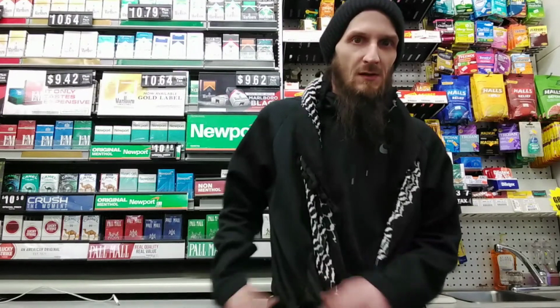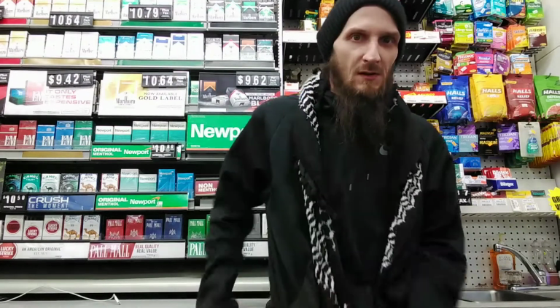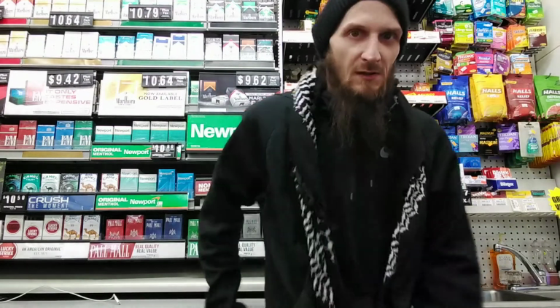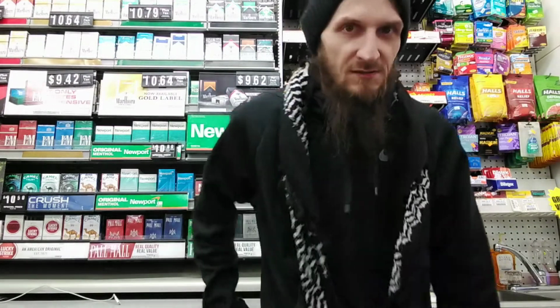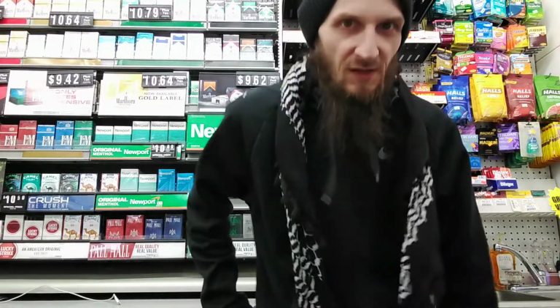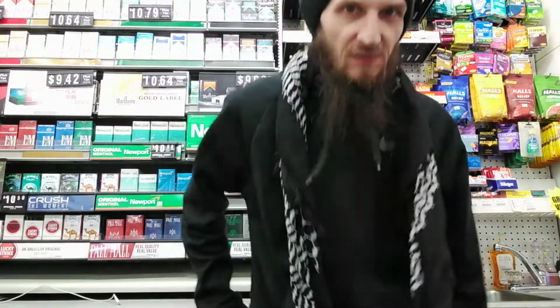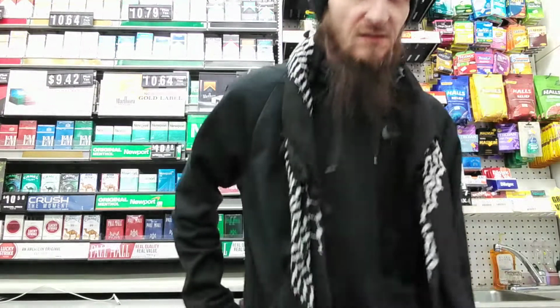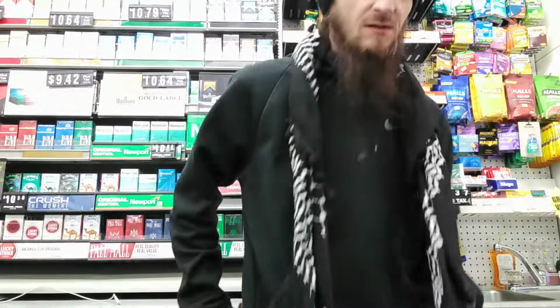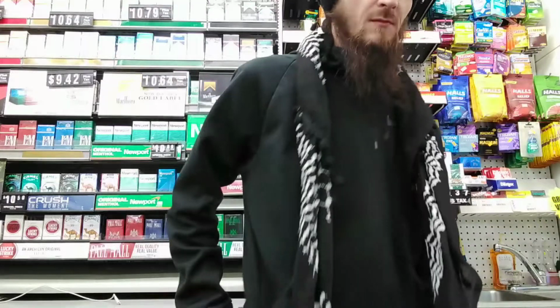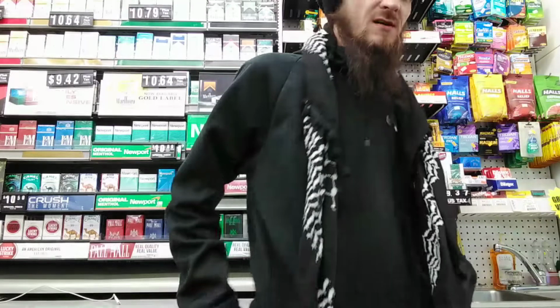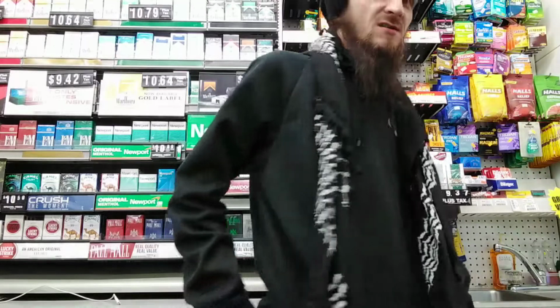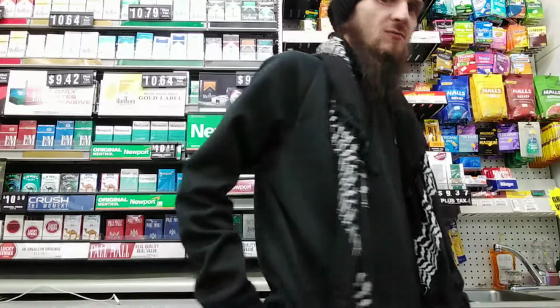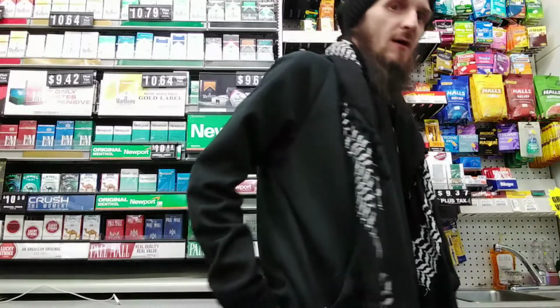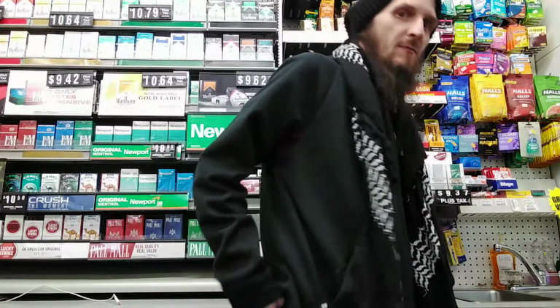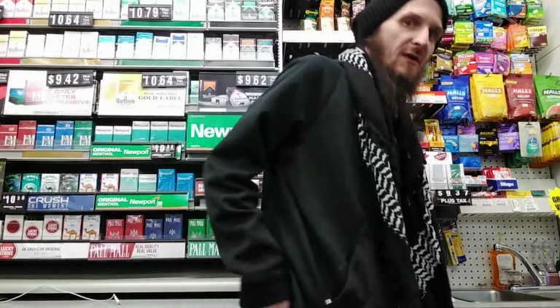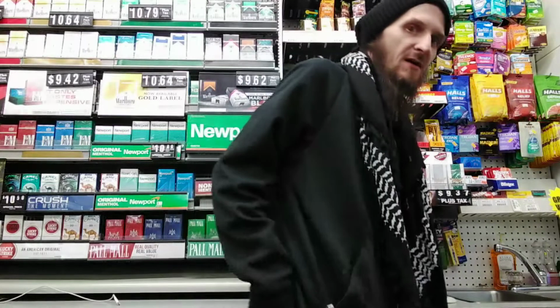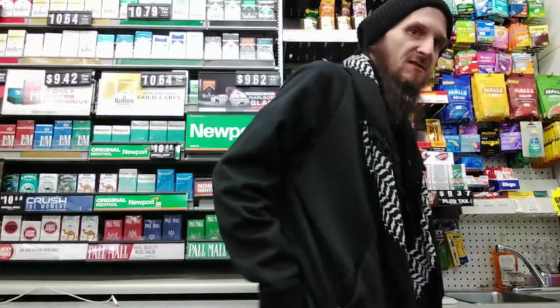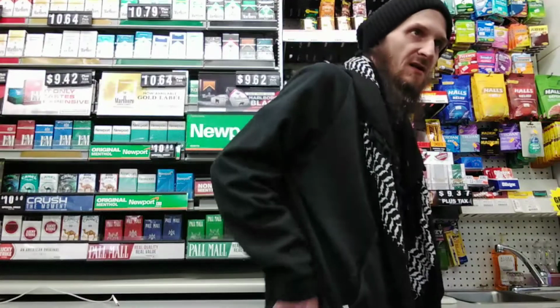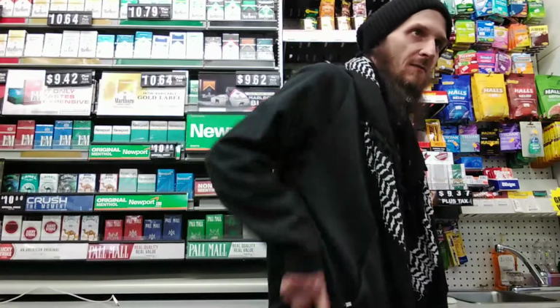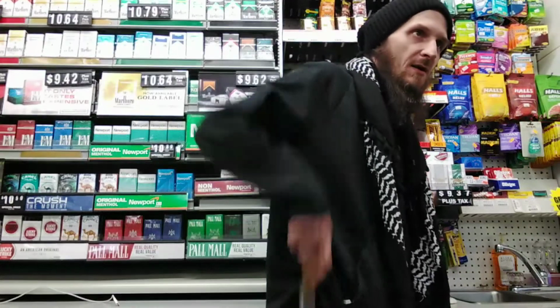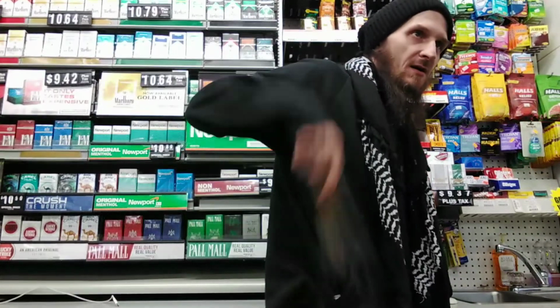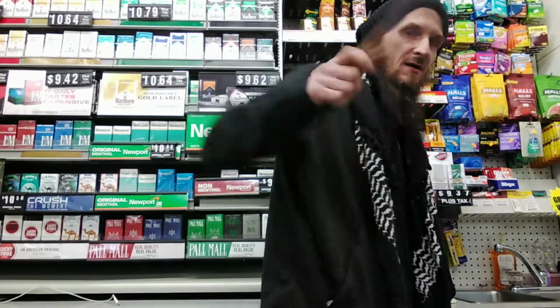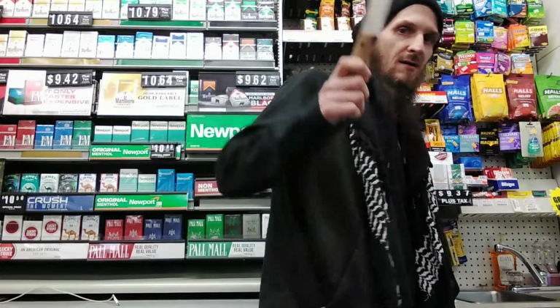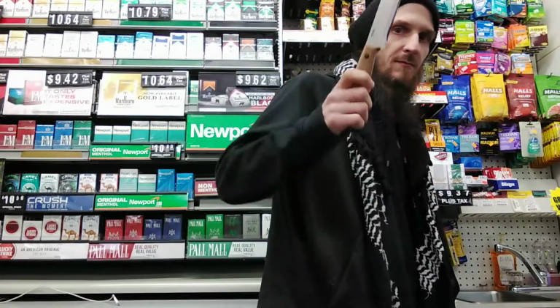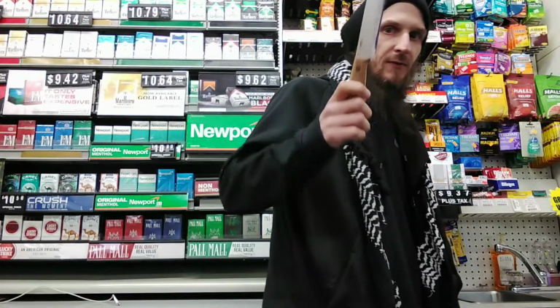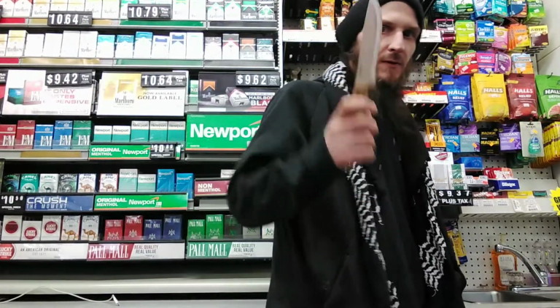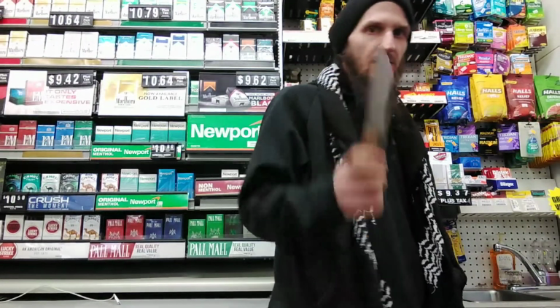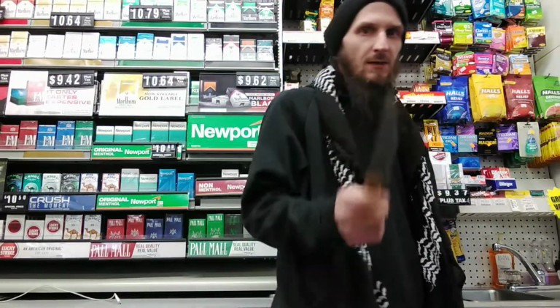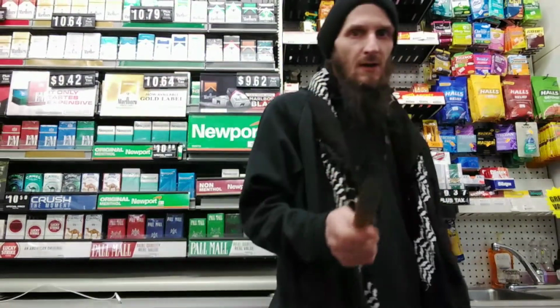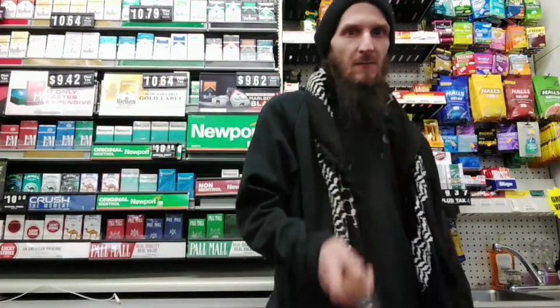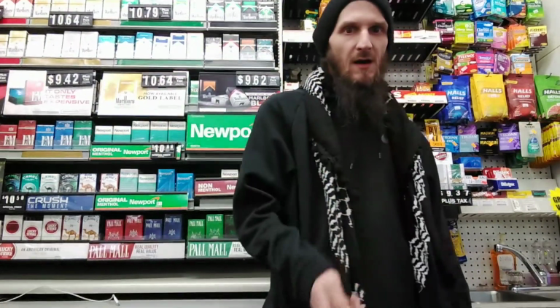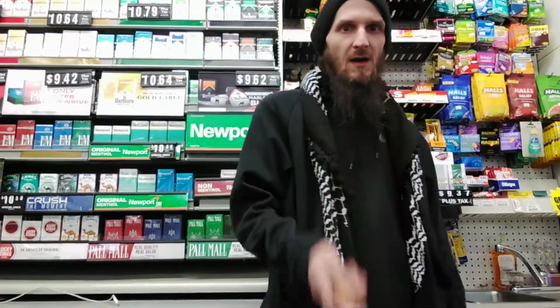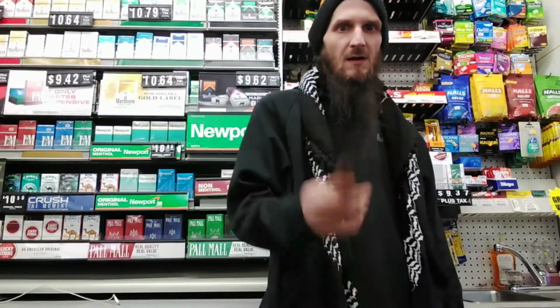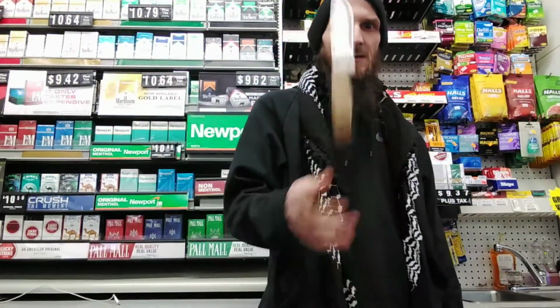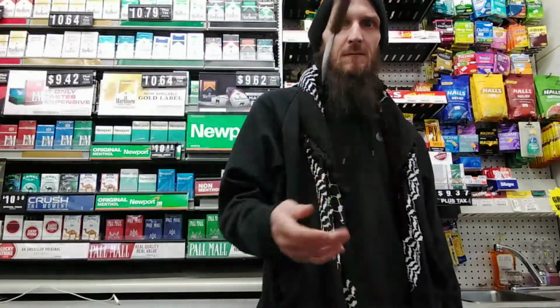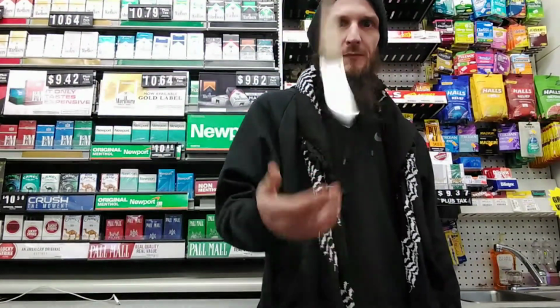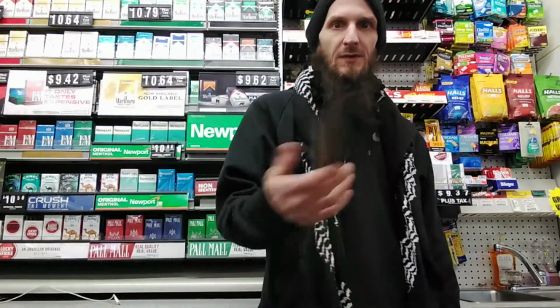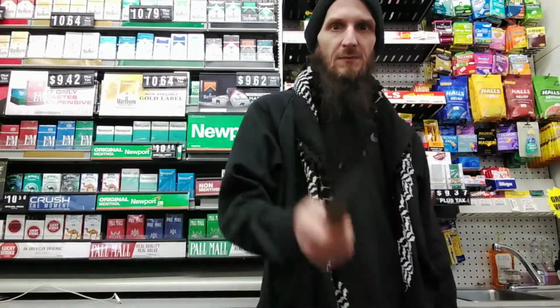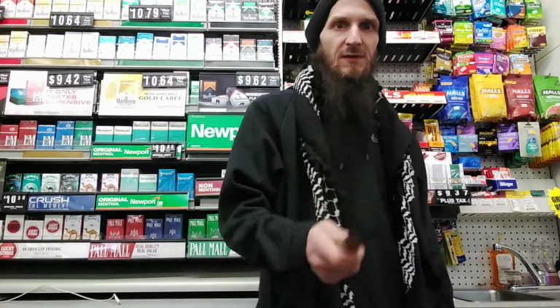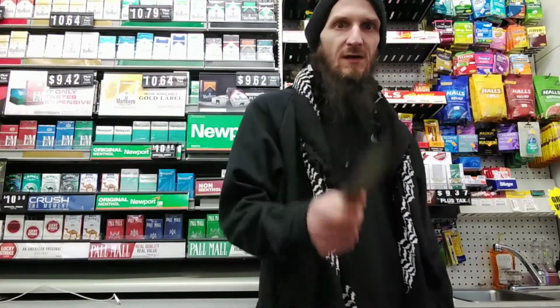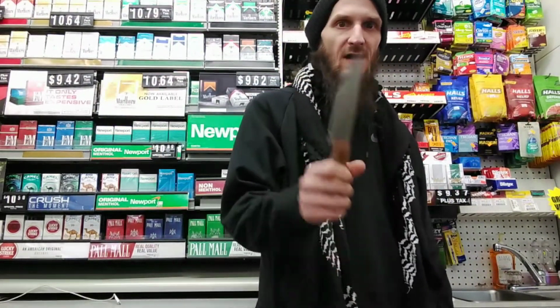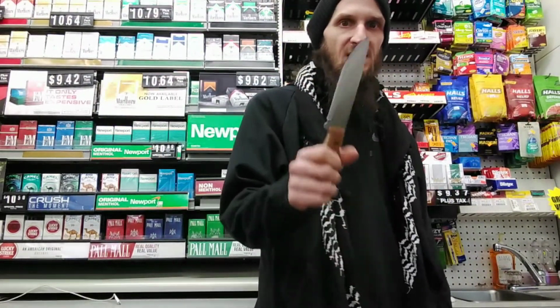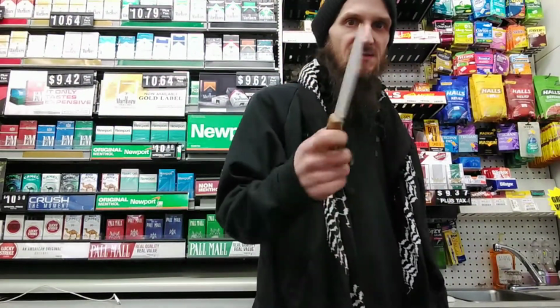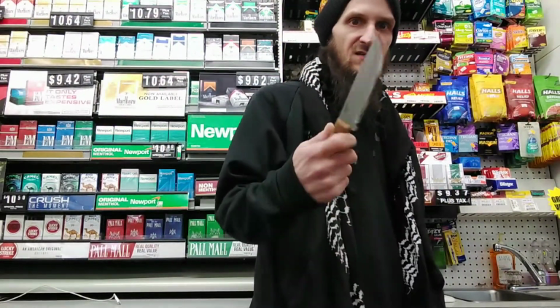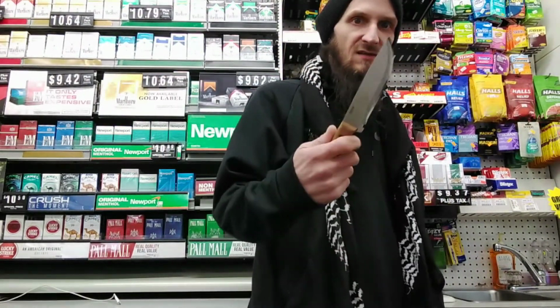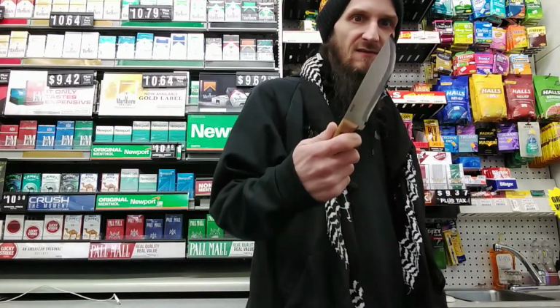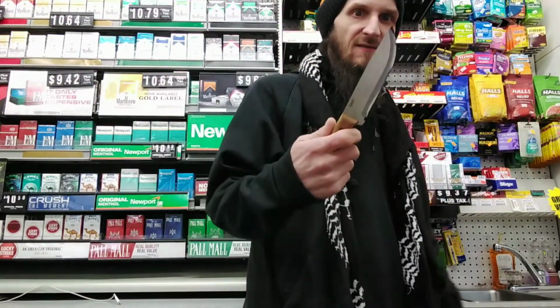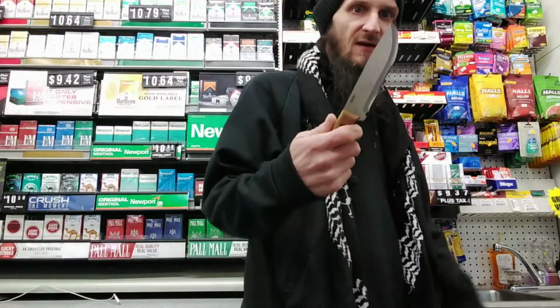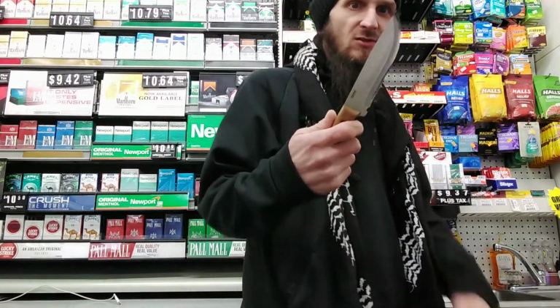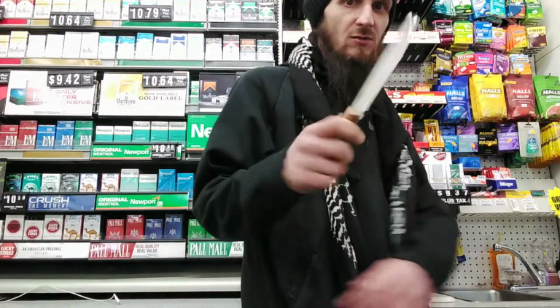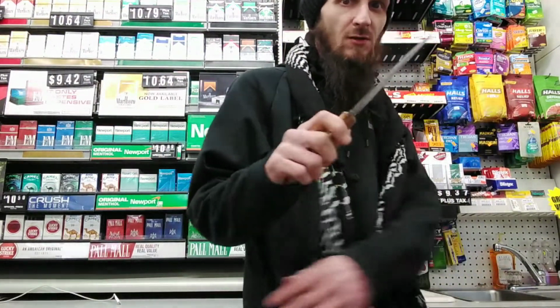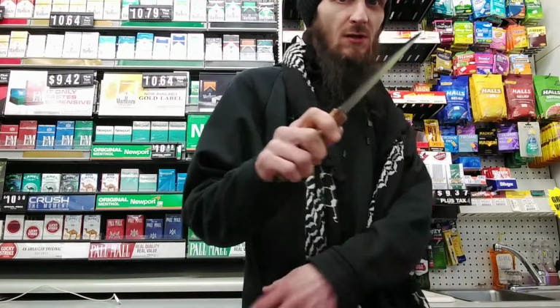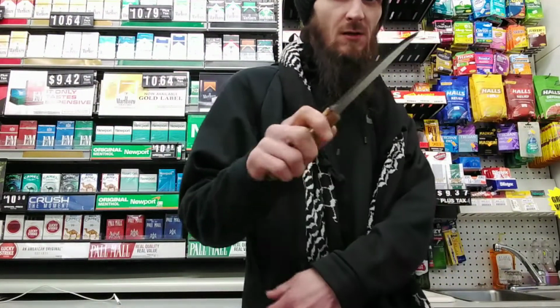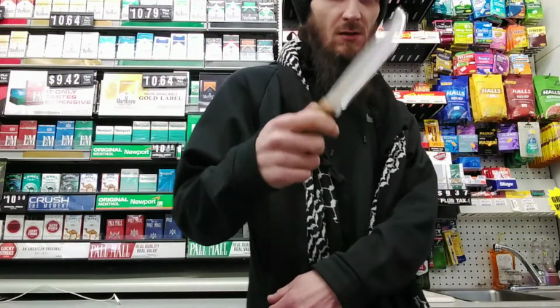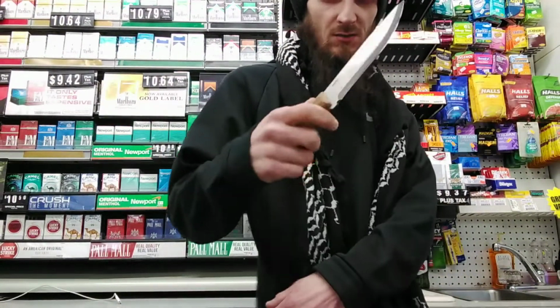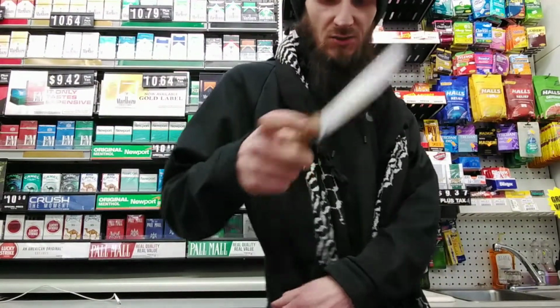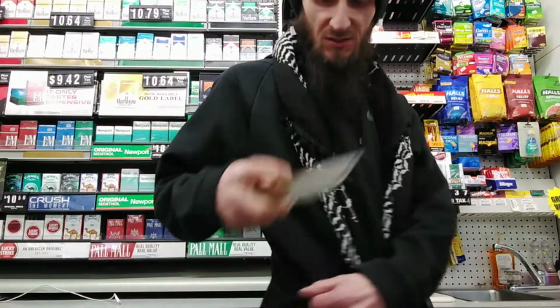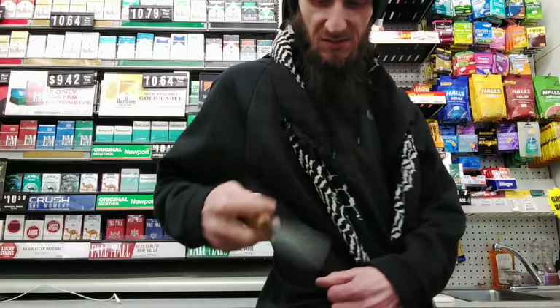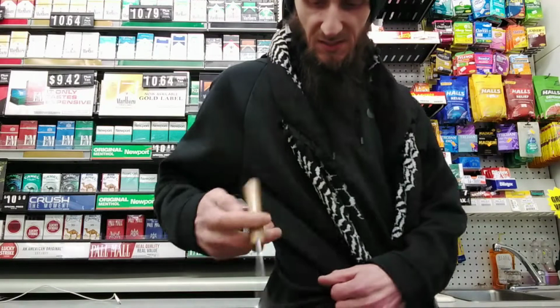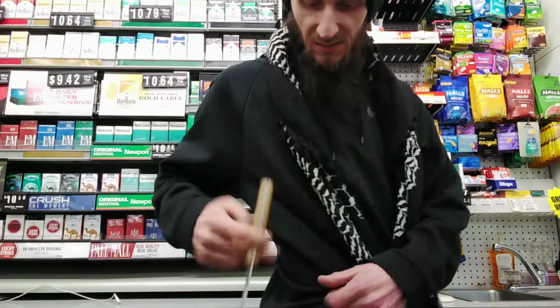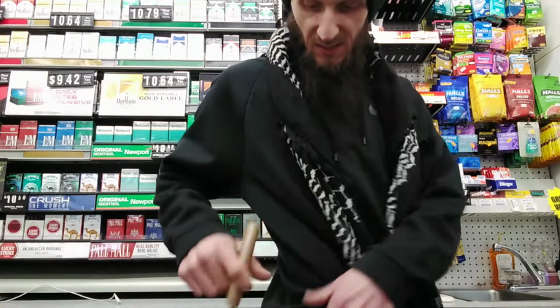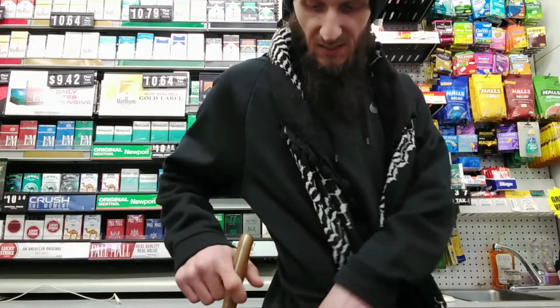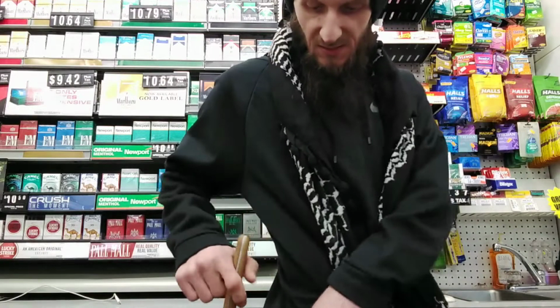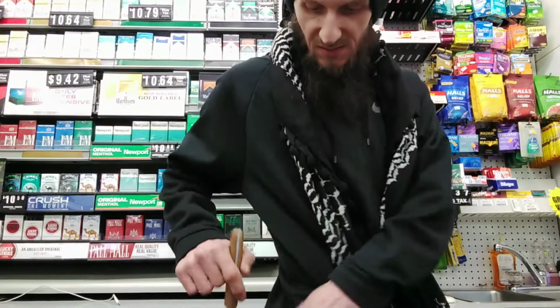Tucked into my sweatpants on my hip I've got my BPS Adventurer, just in case.